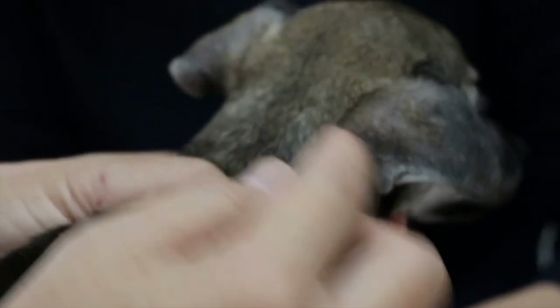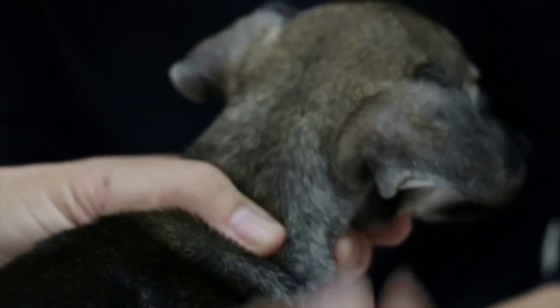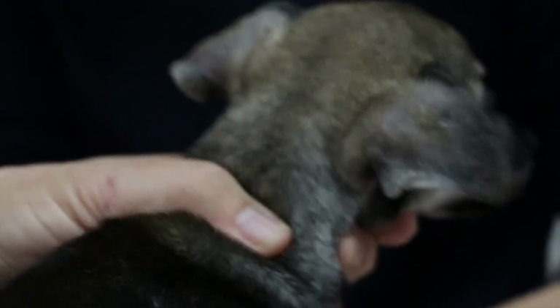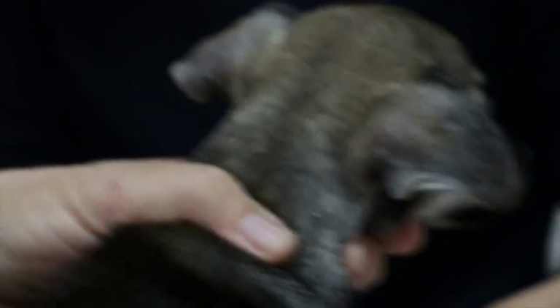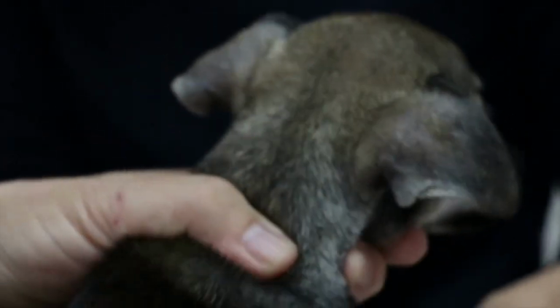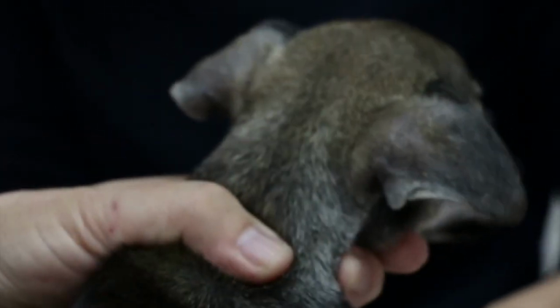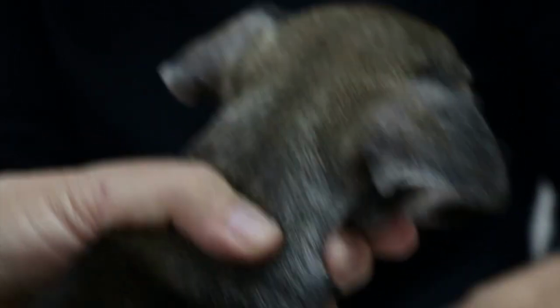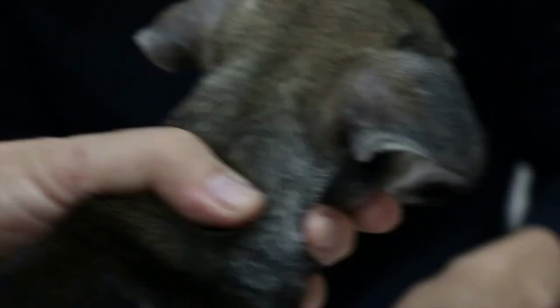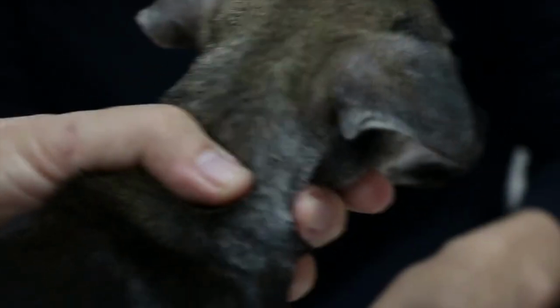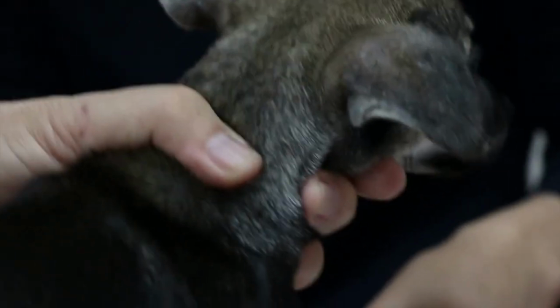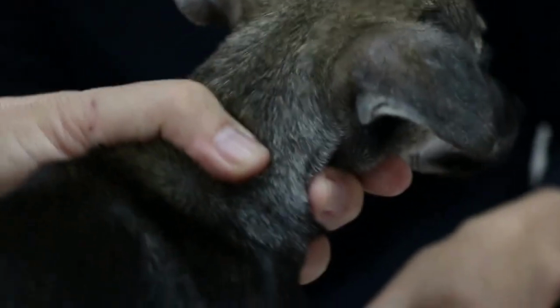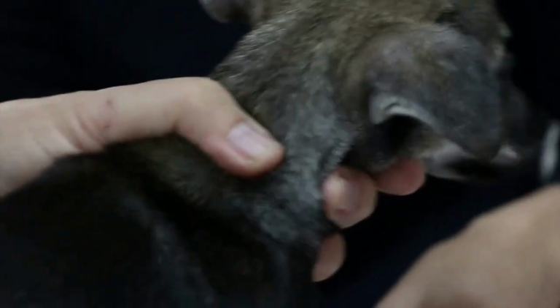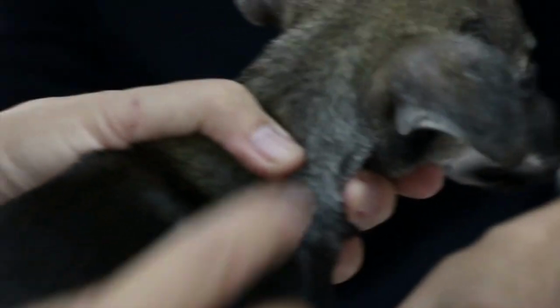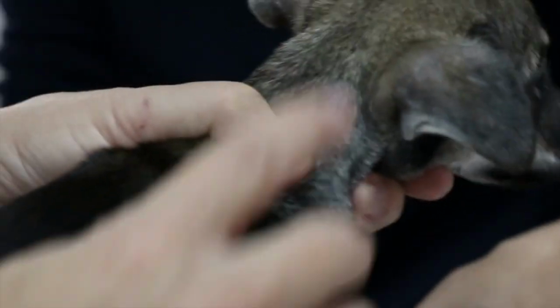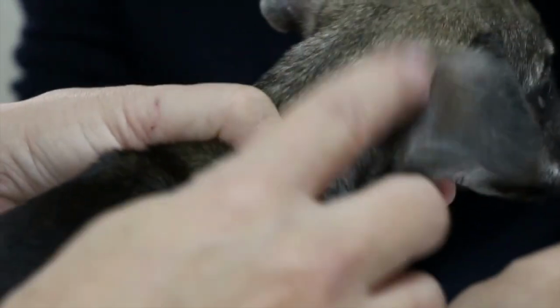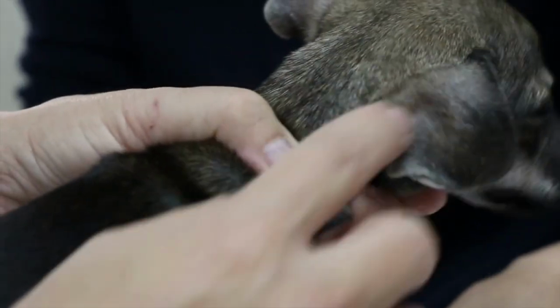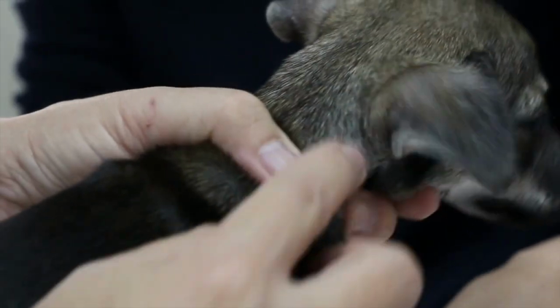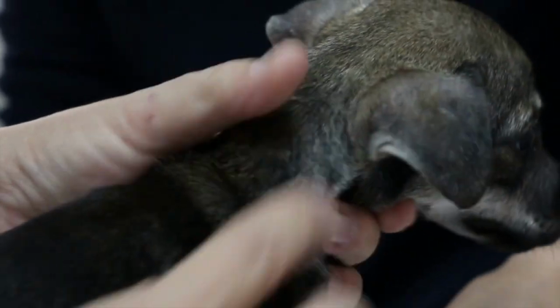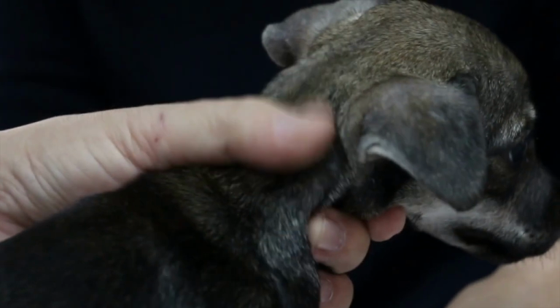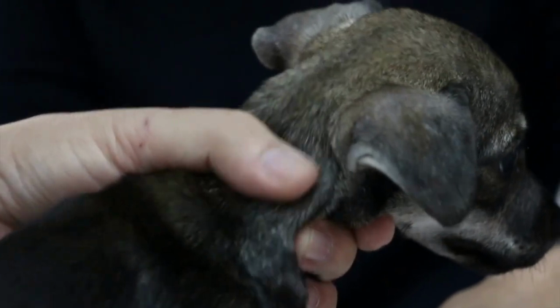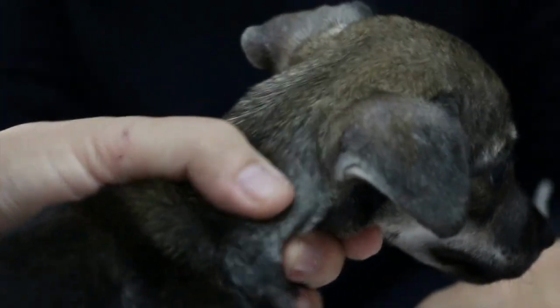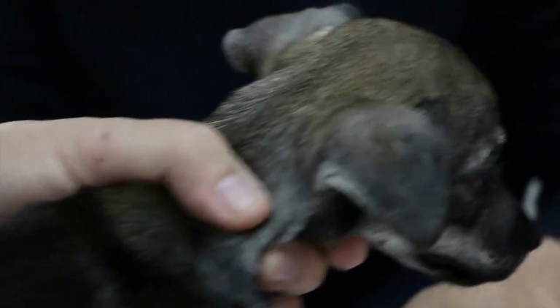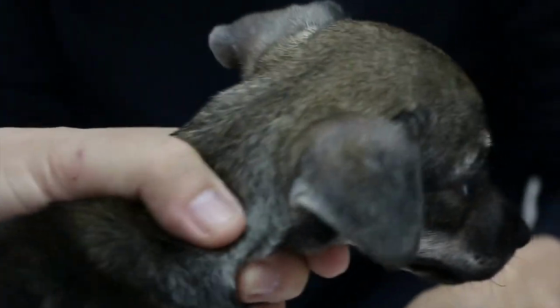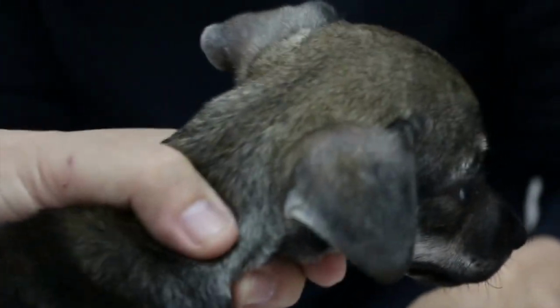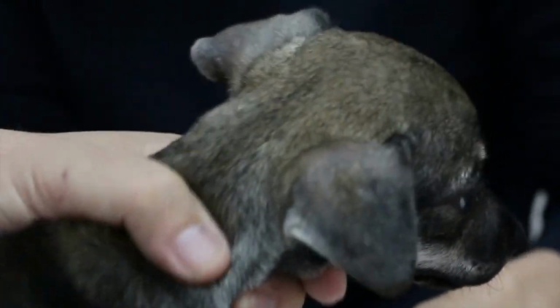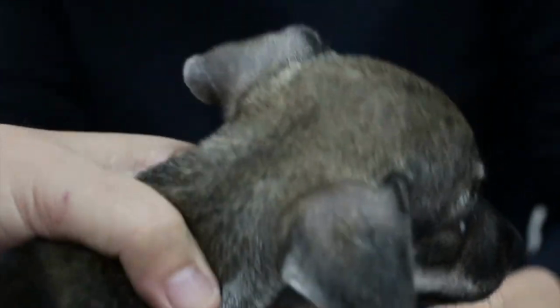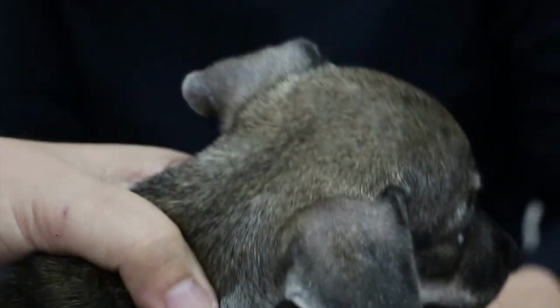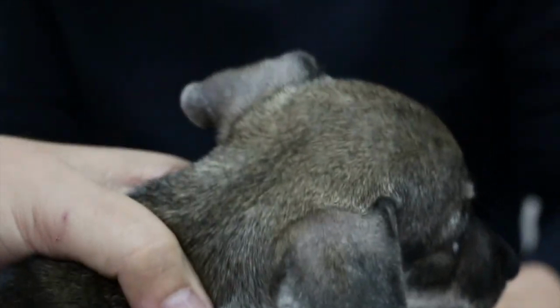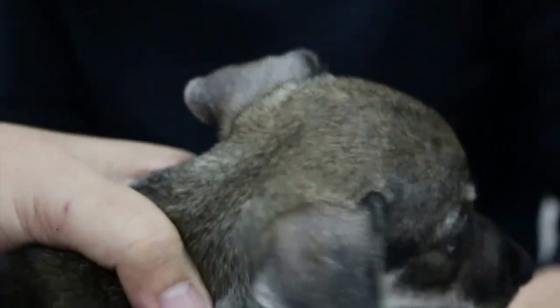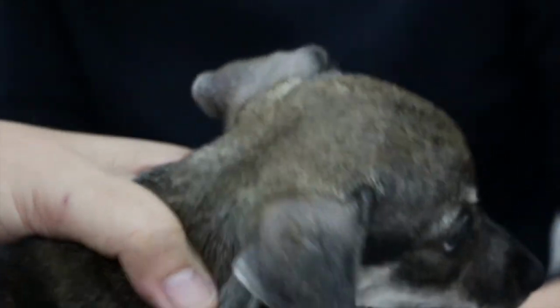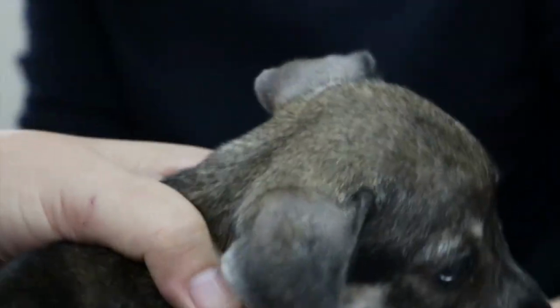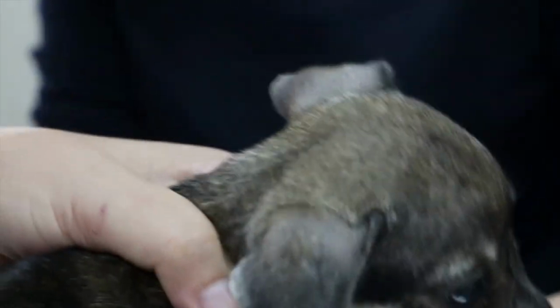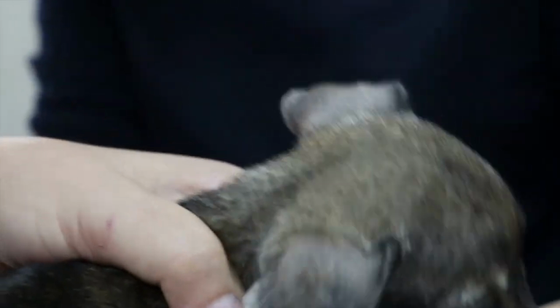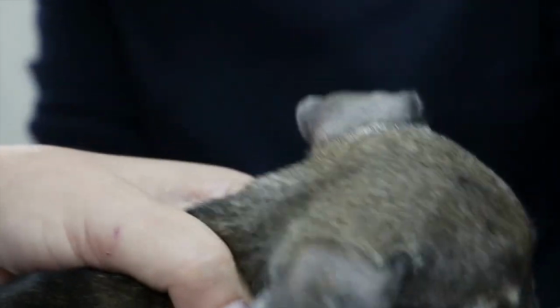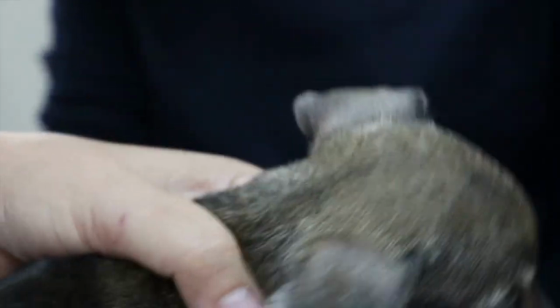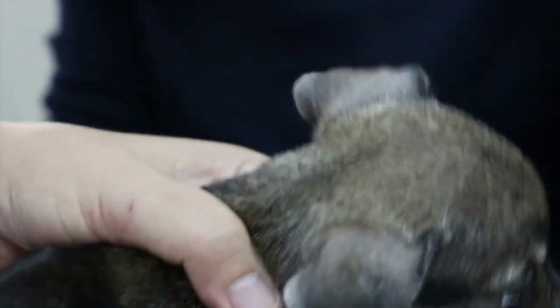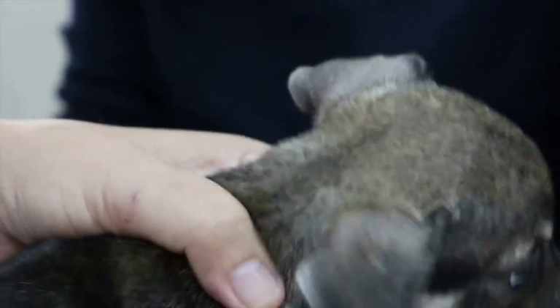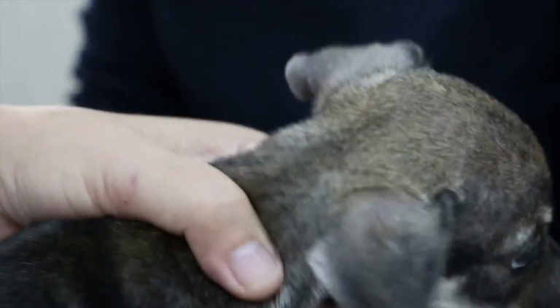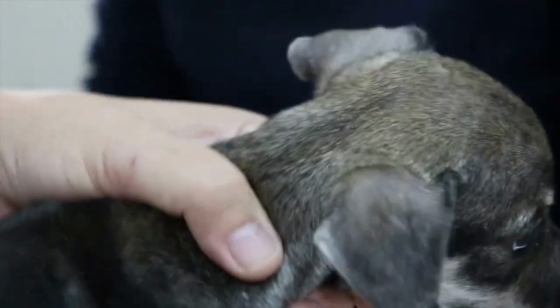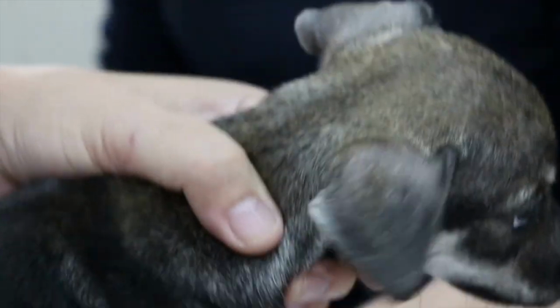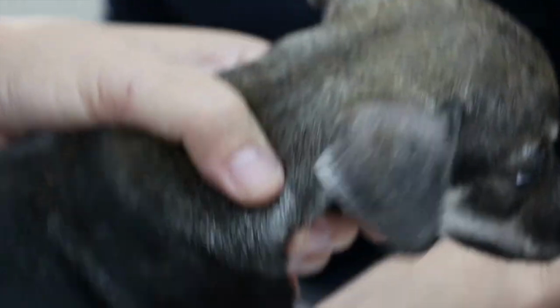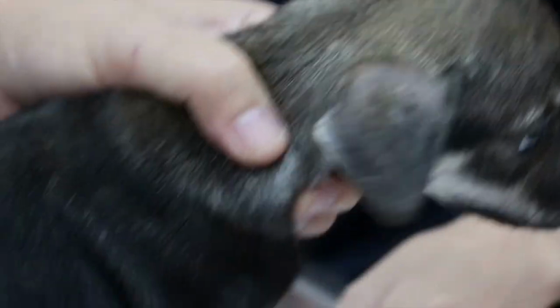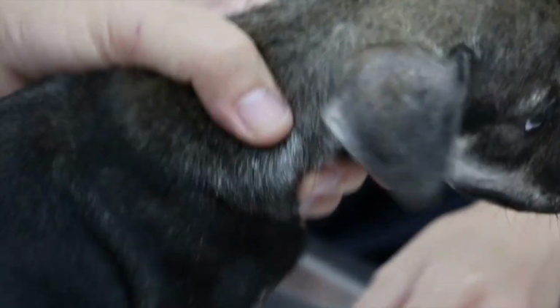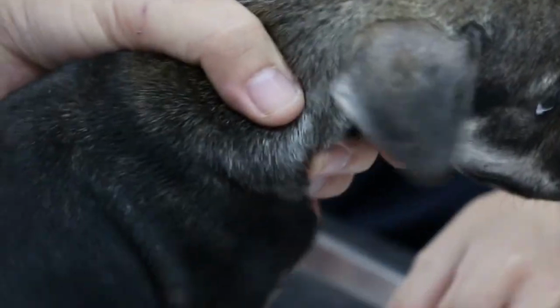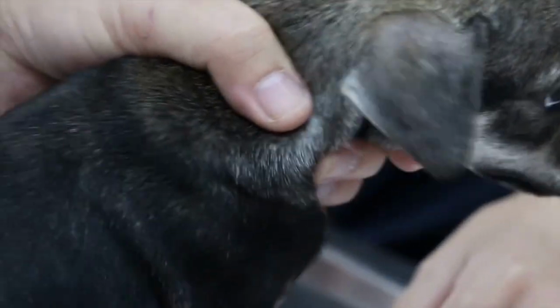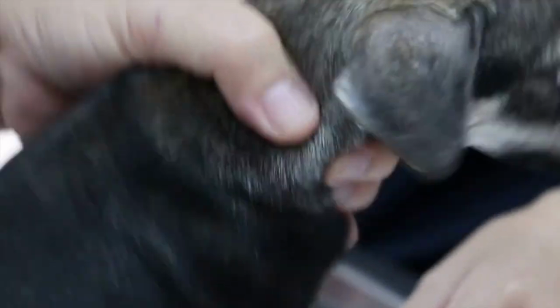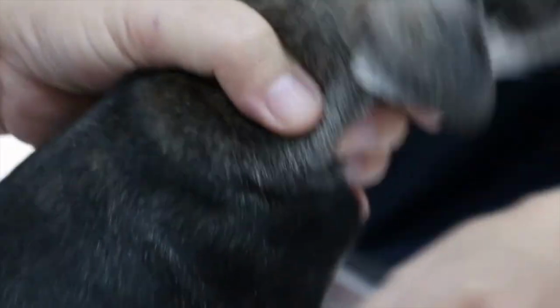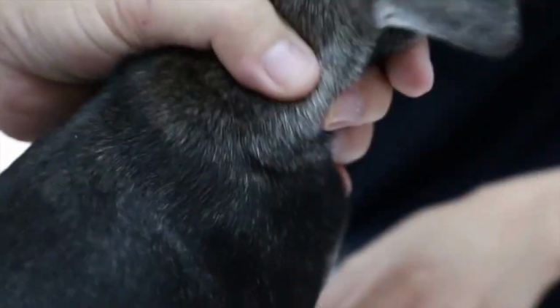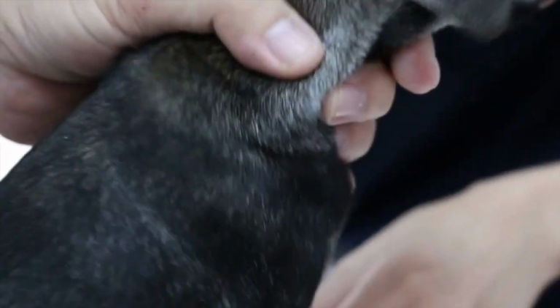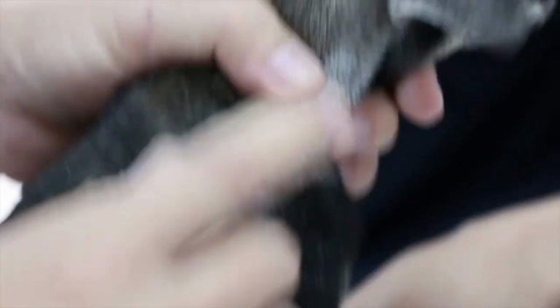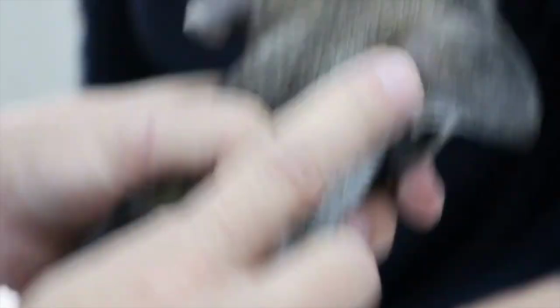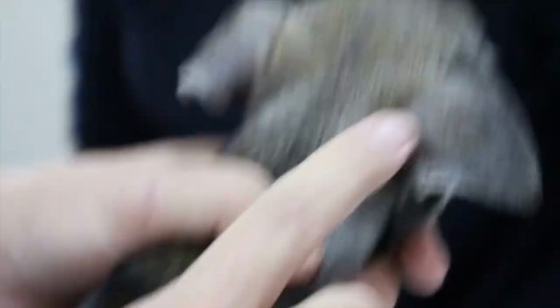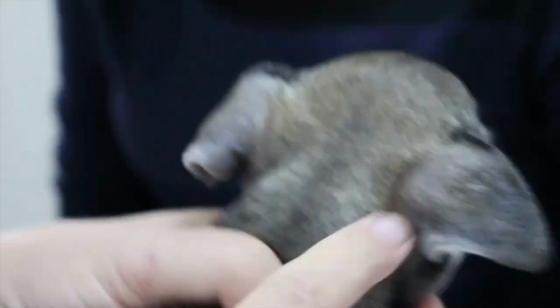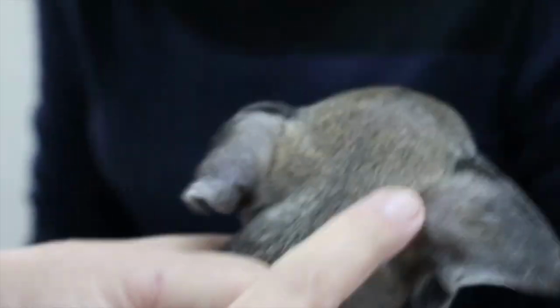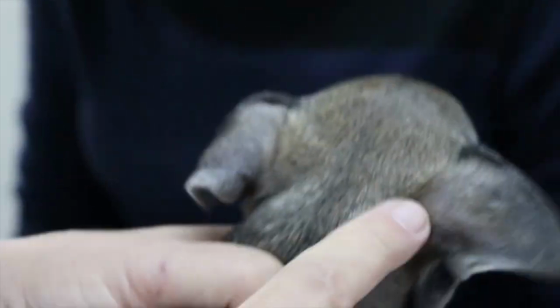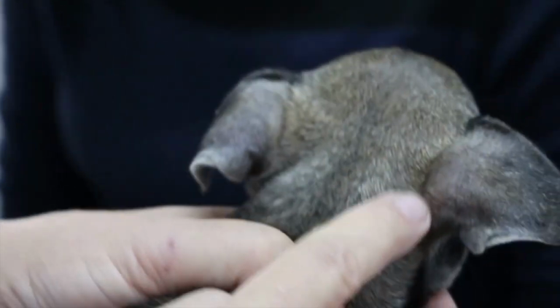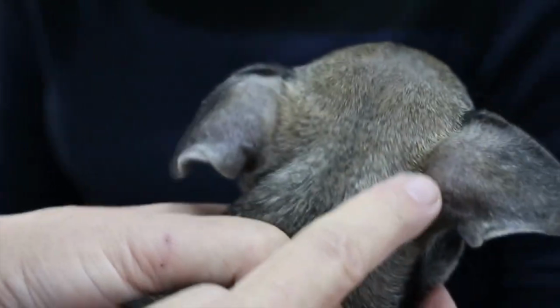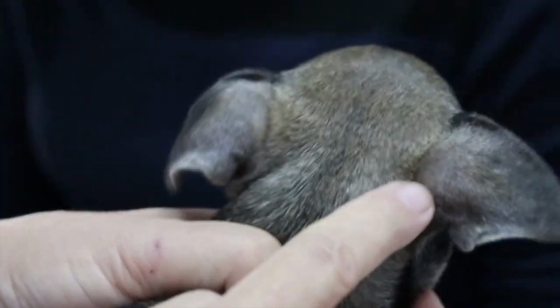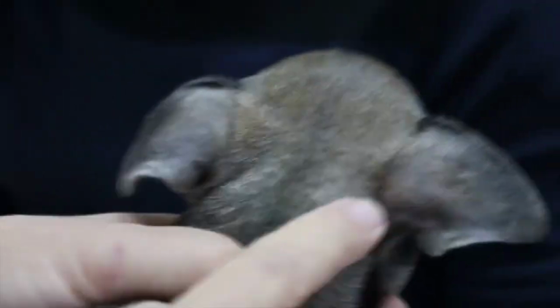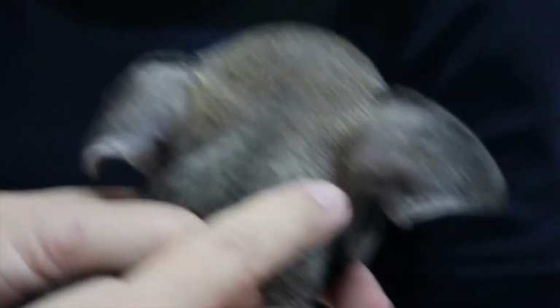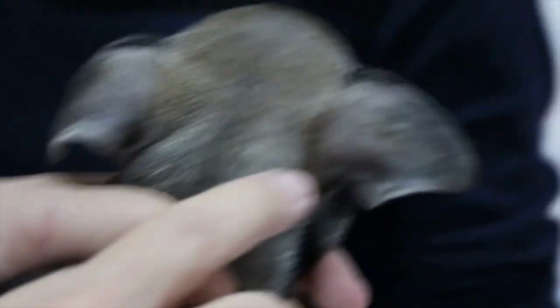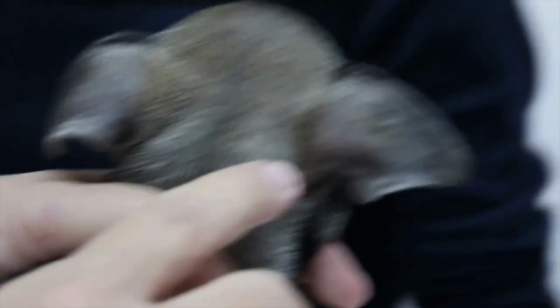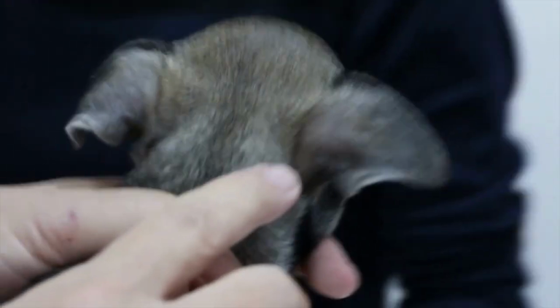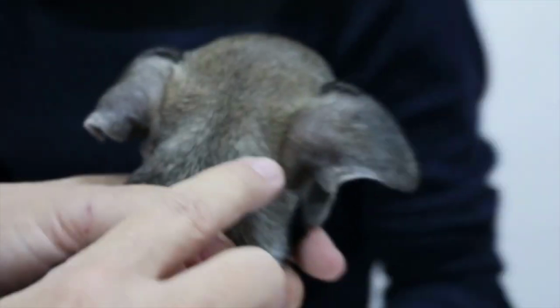Many pets can be microchipped, including dogs, cats, rabbits, horses and sometimes even more exotic pets like tortoises.